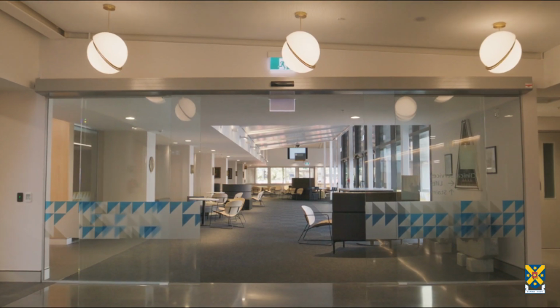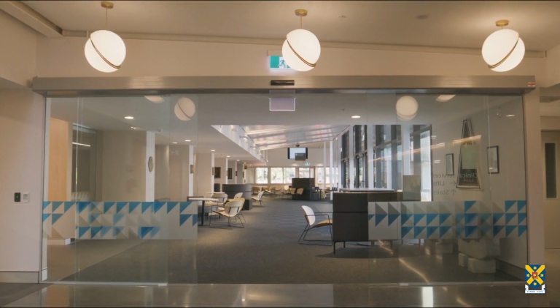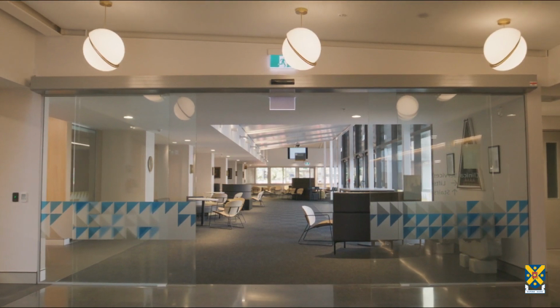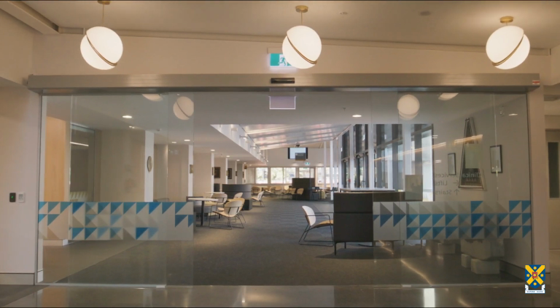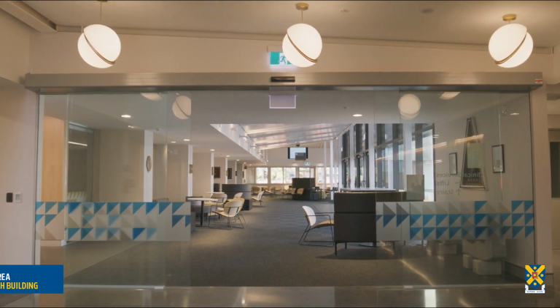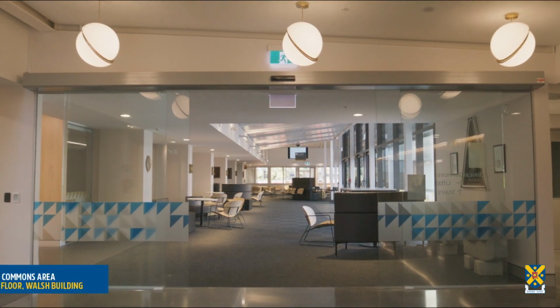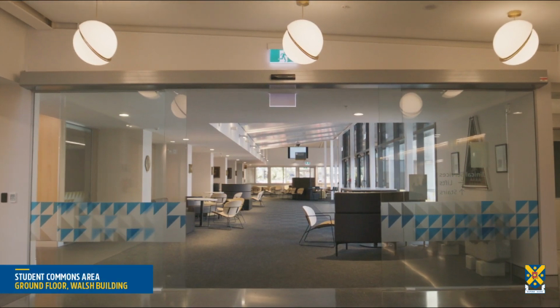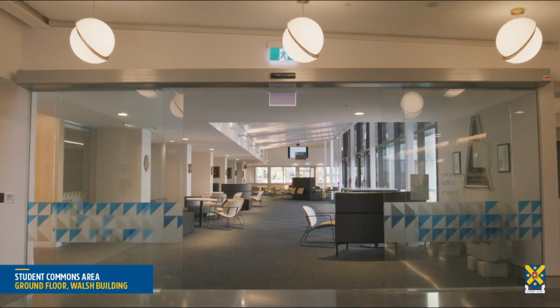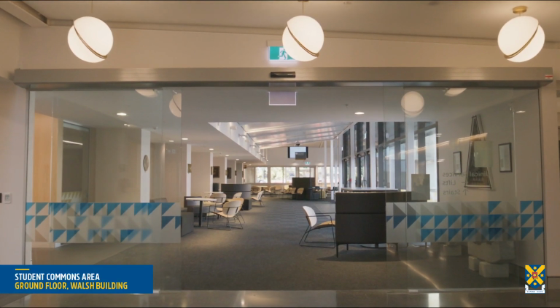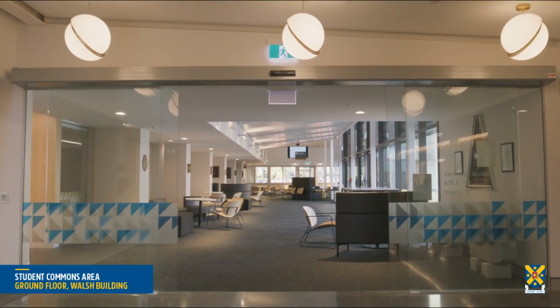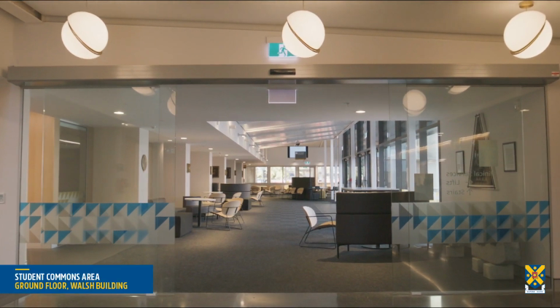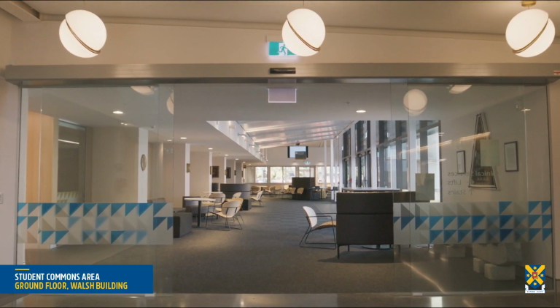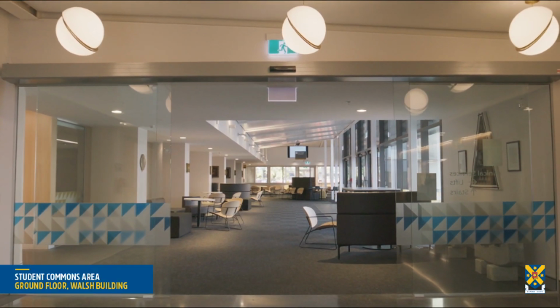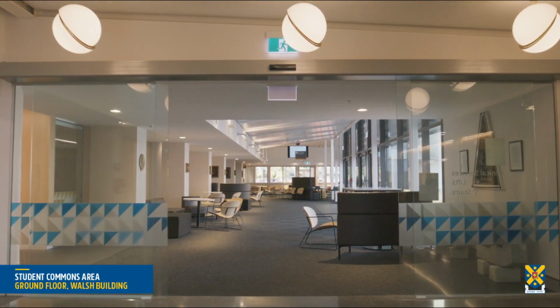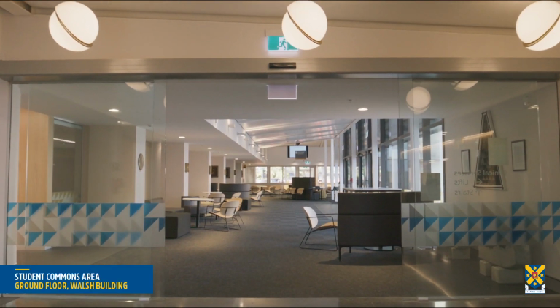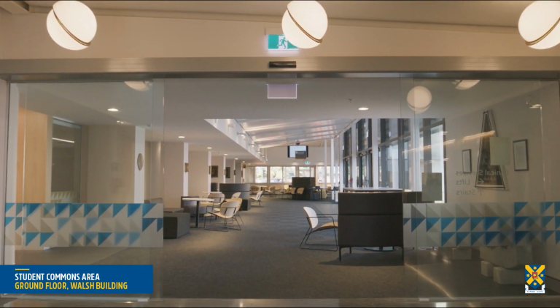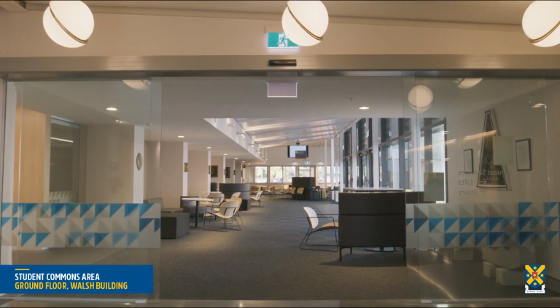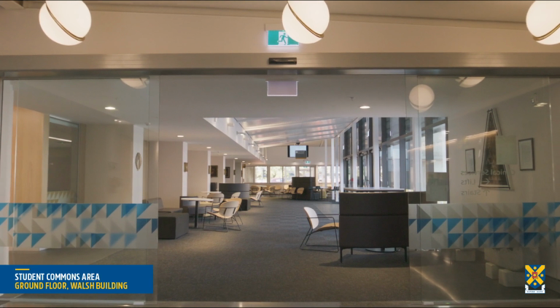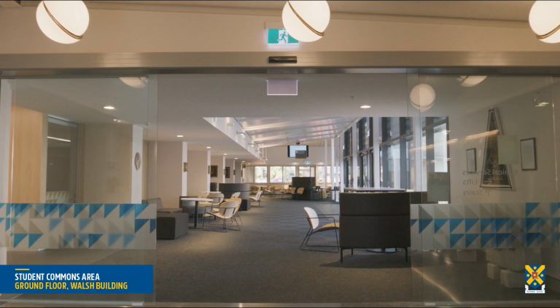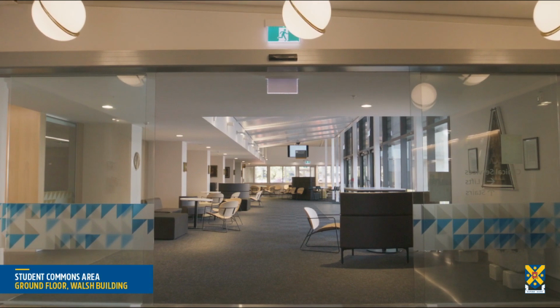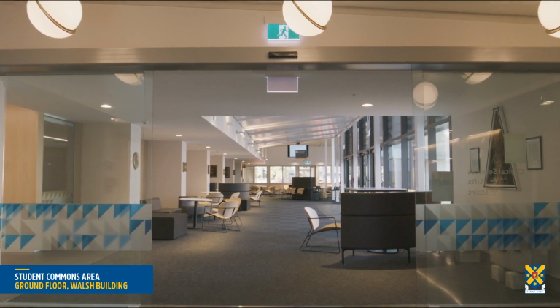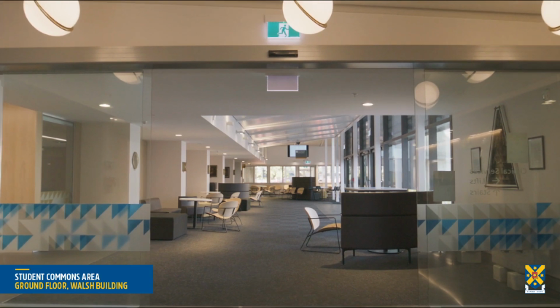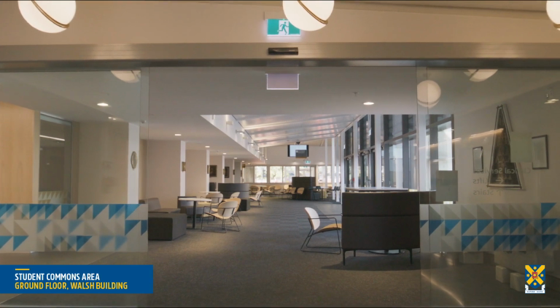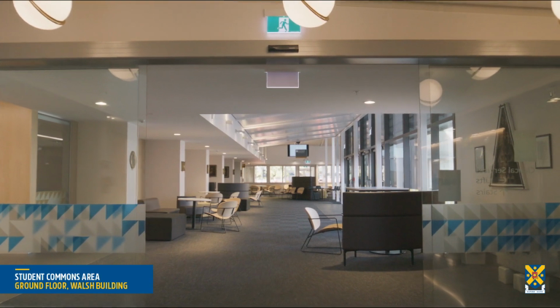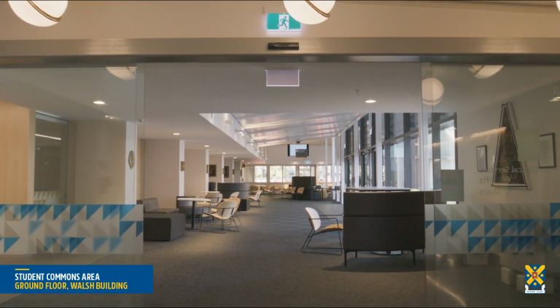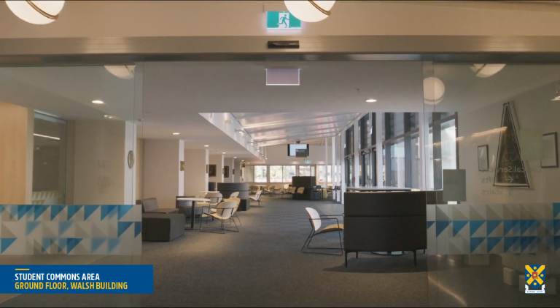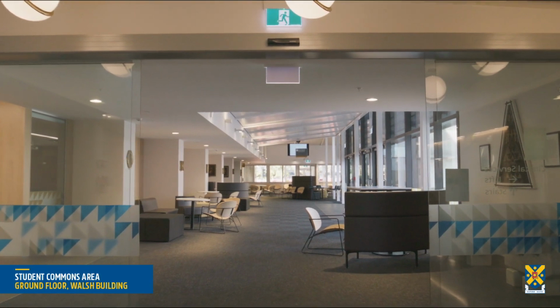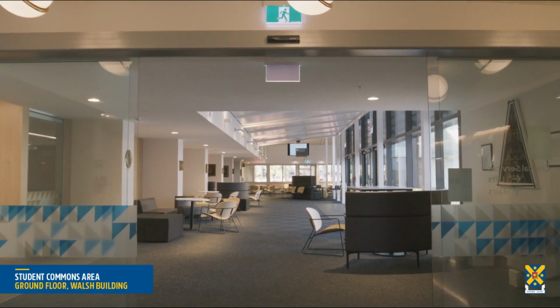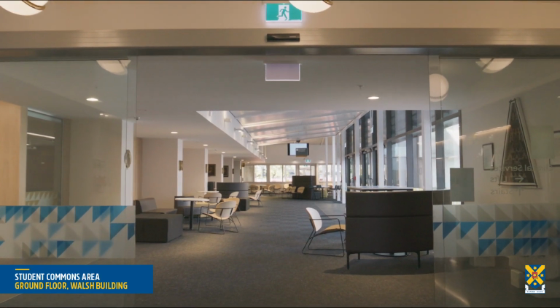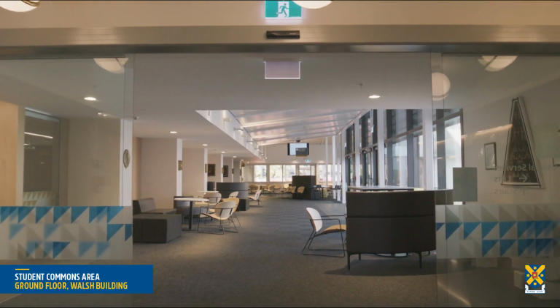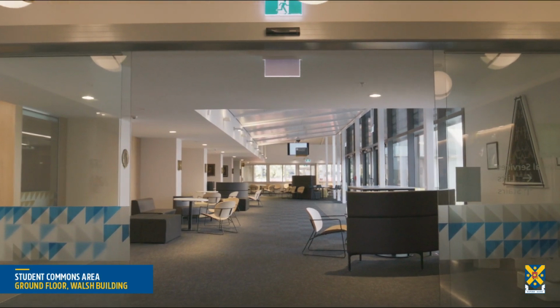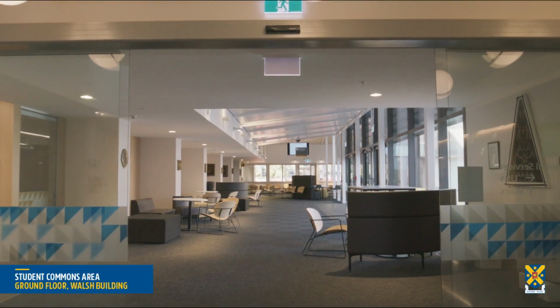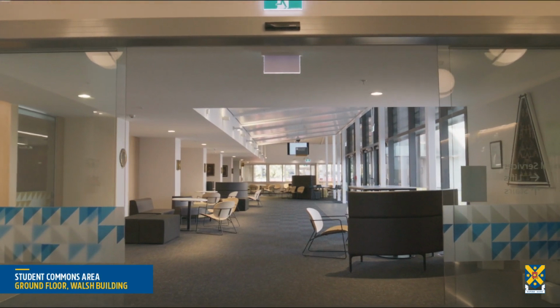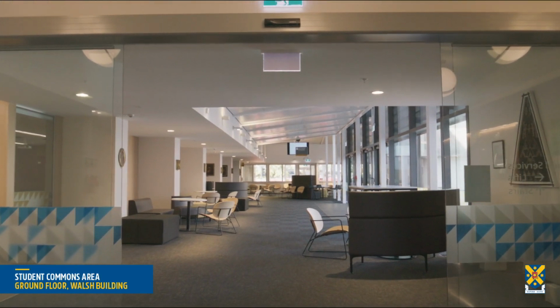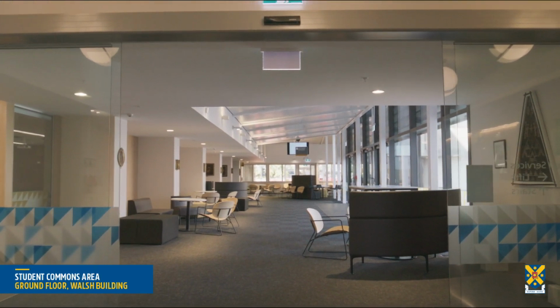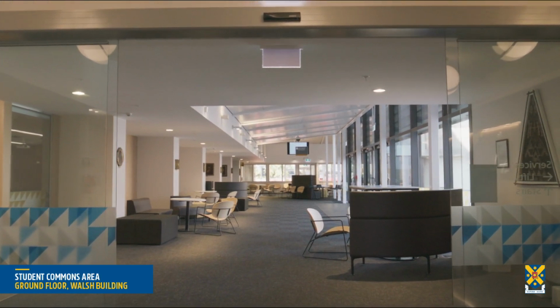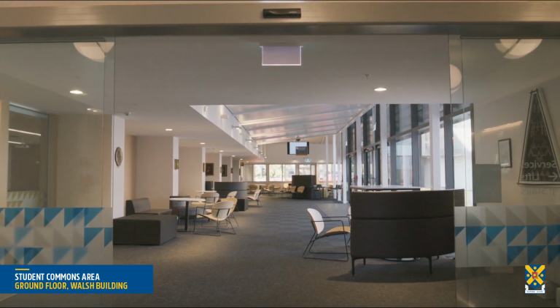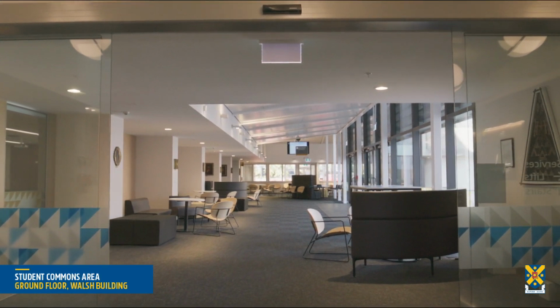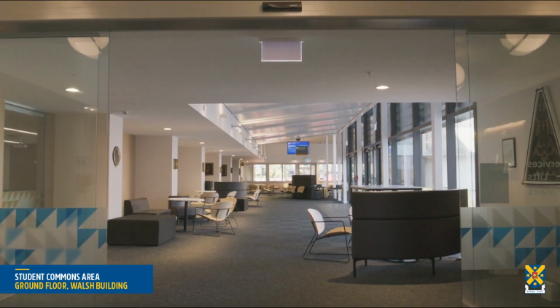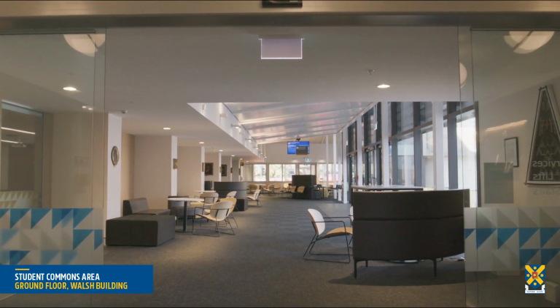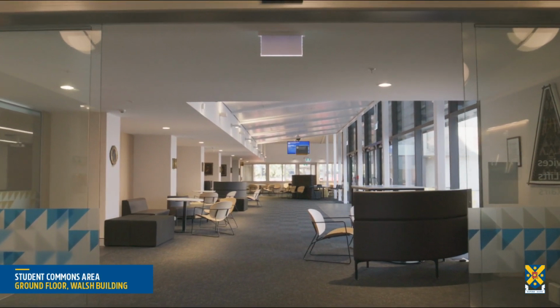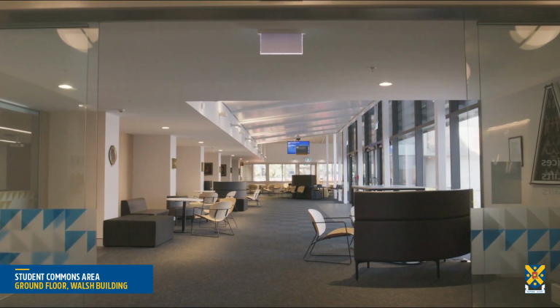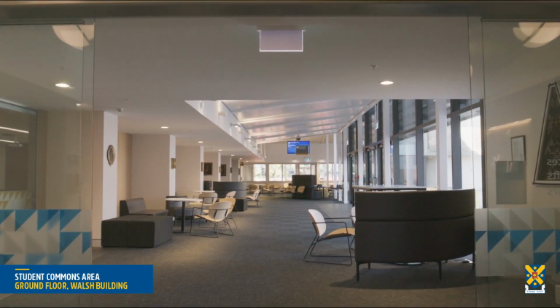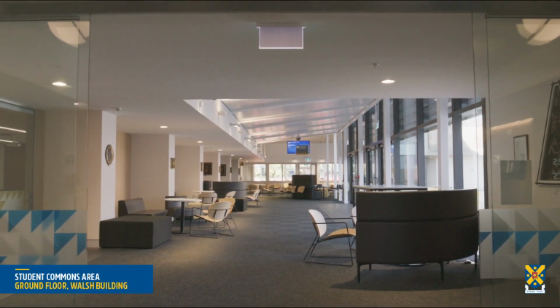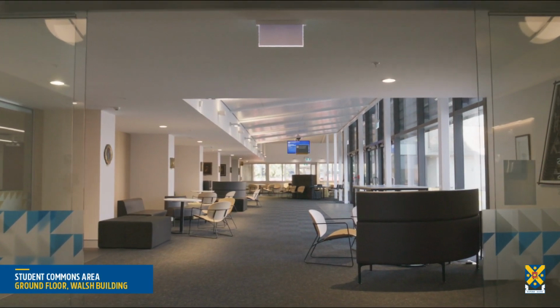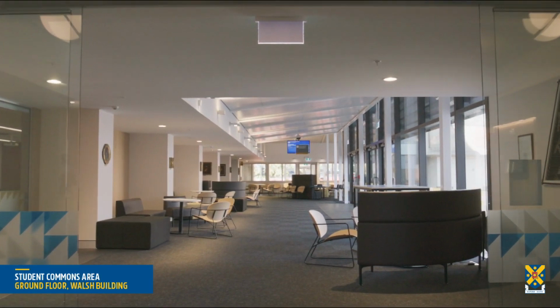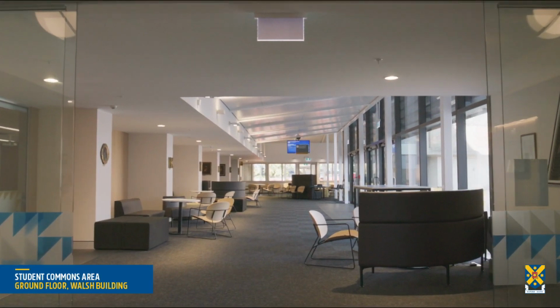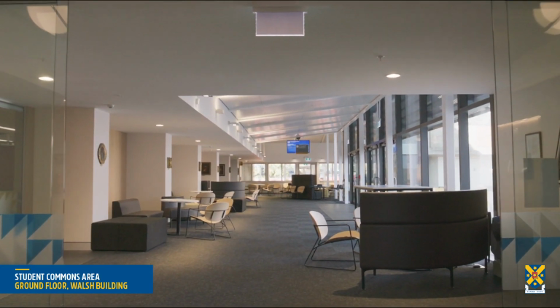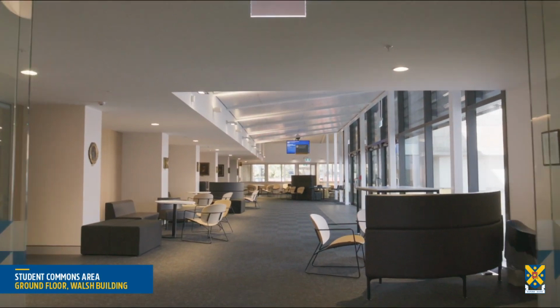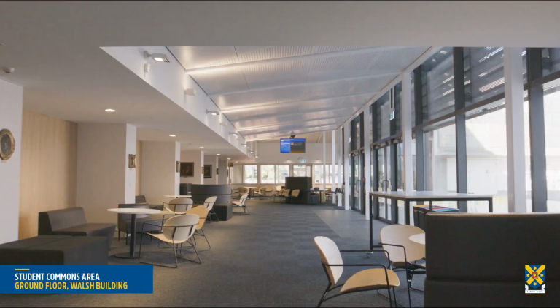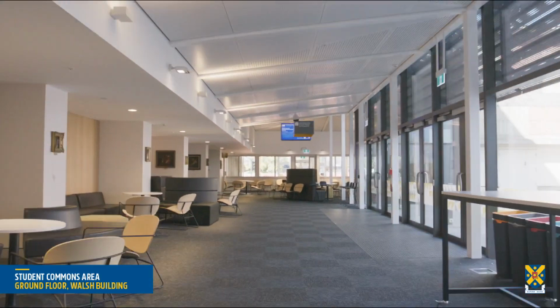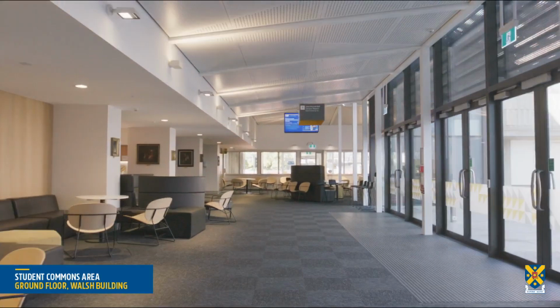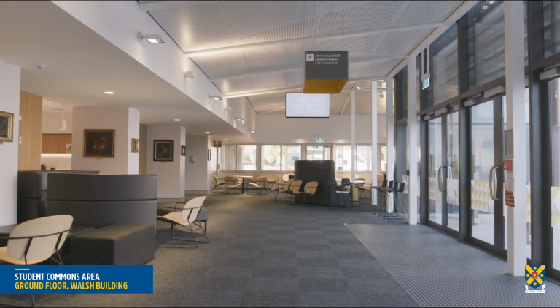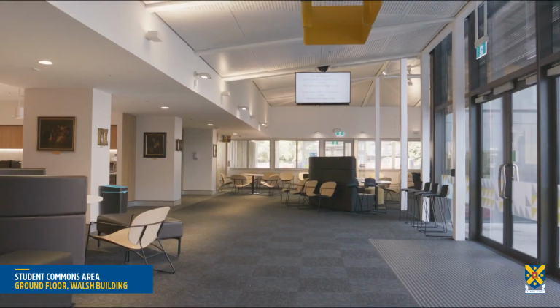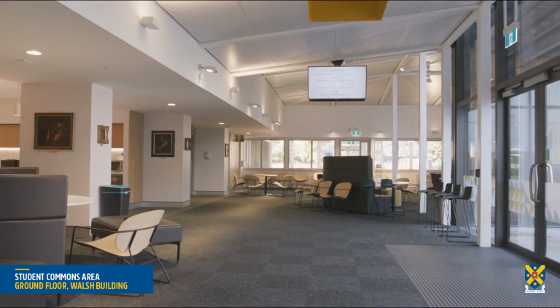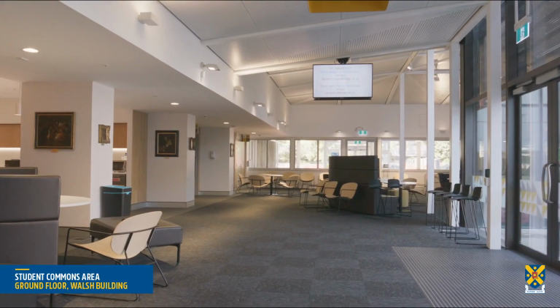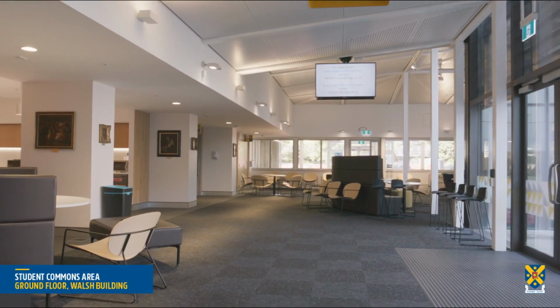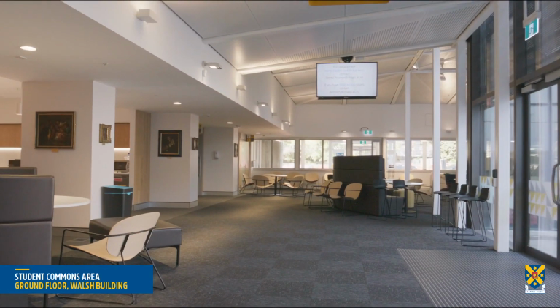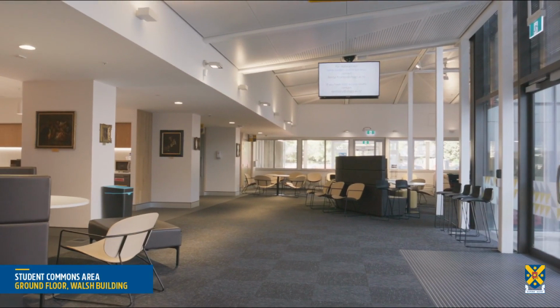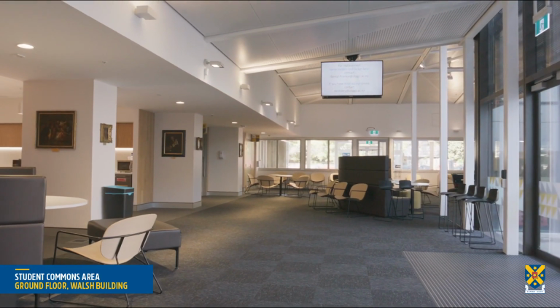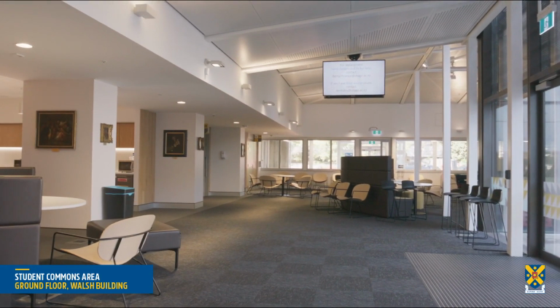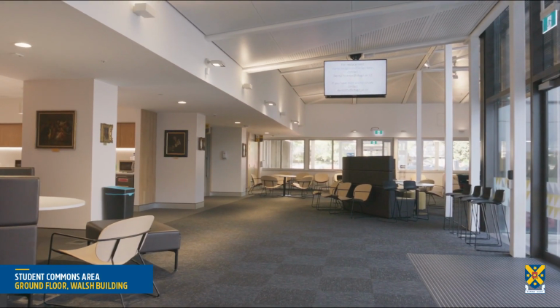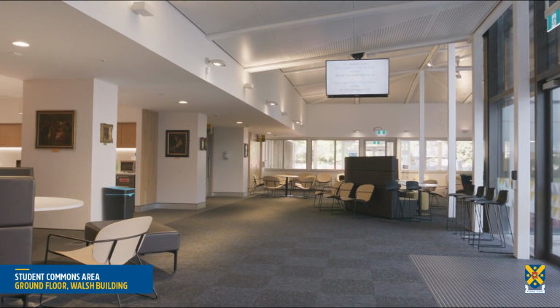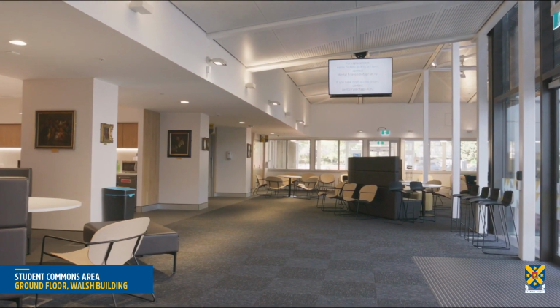The Student Commons area provides students with their own space to study, learn, collaborate and relax.